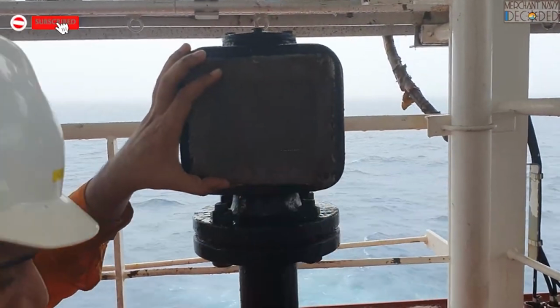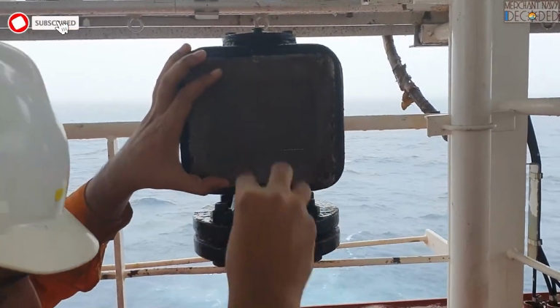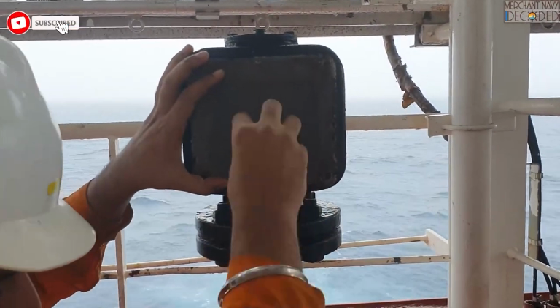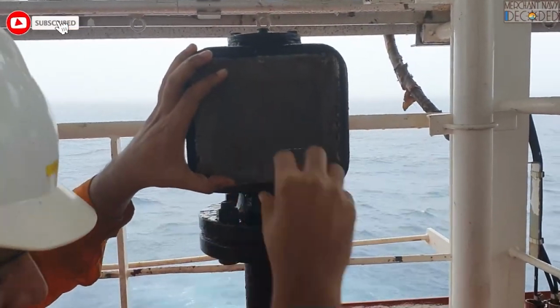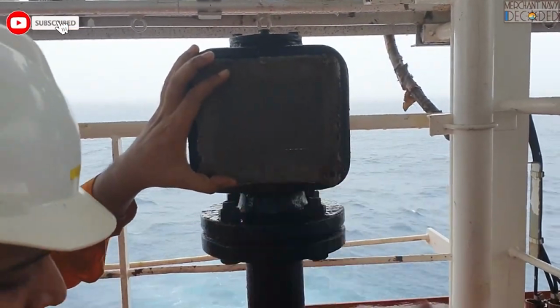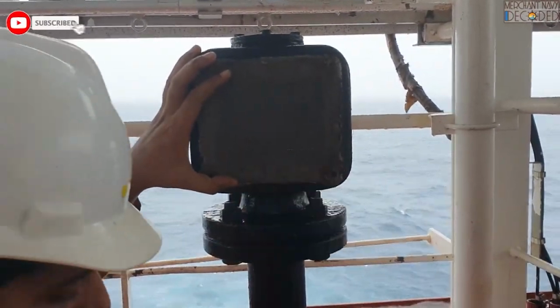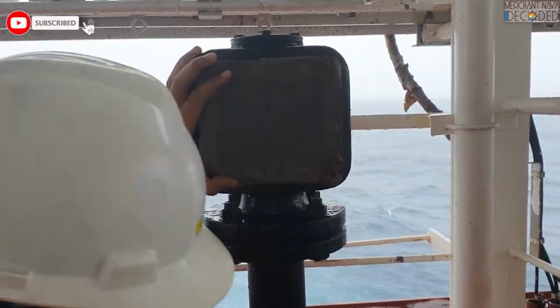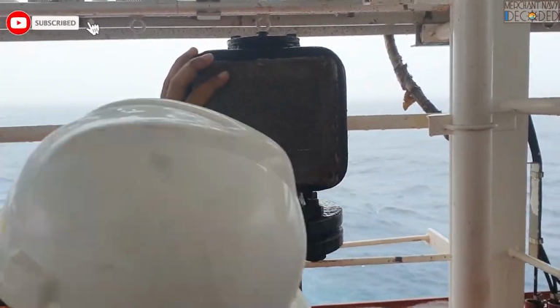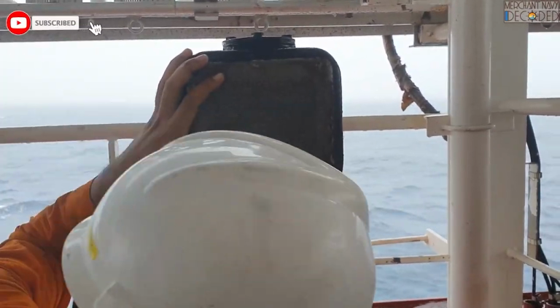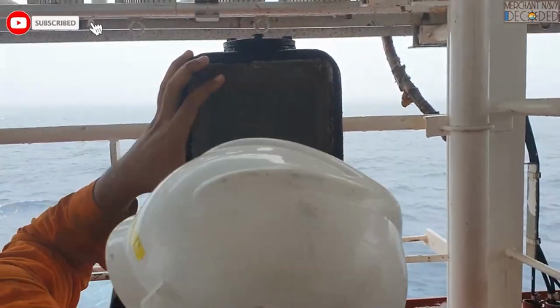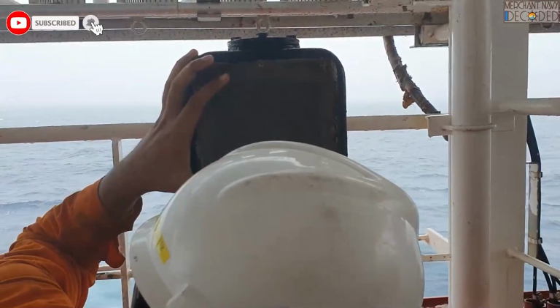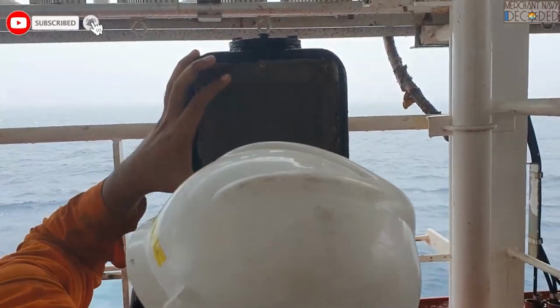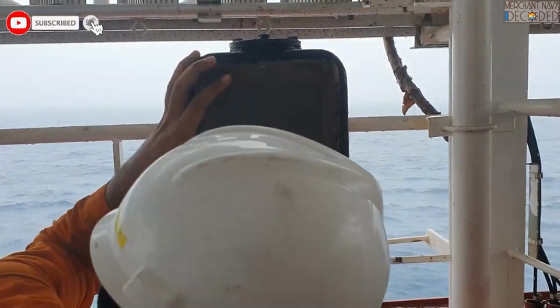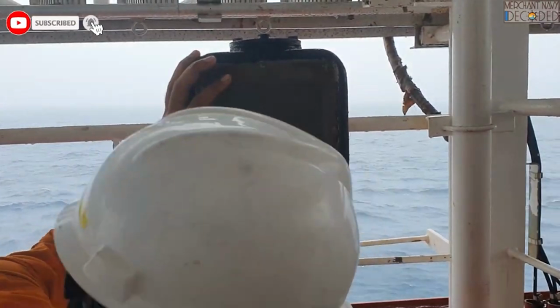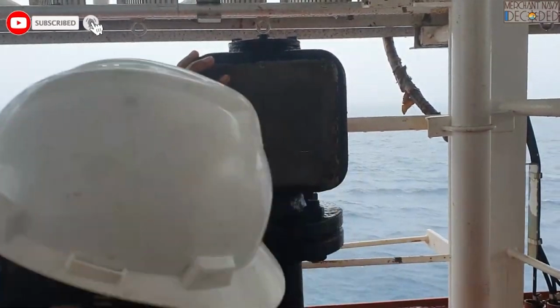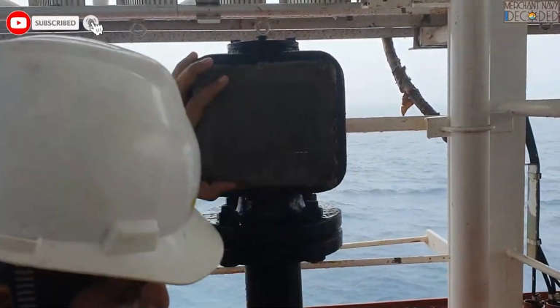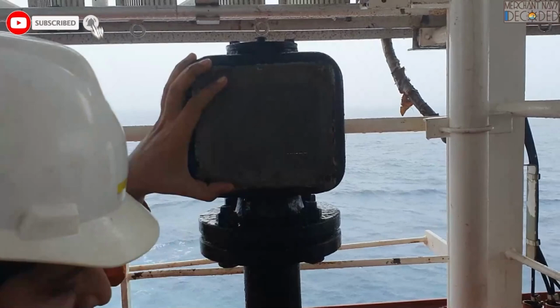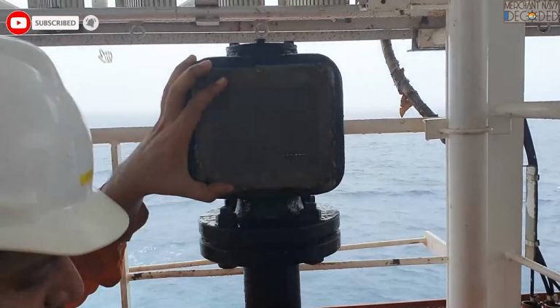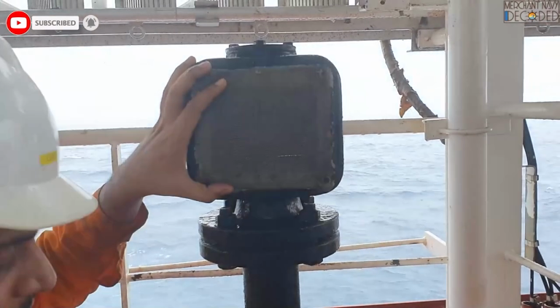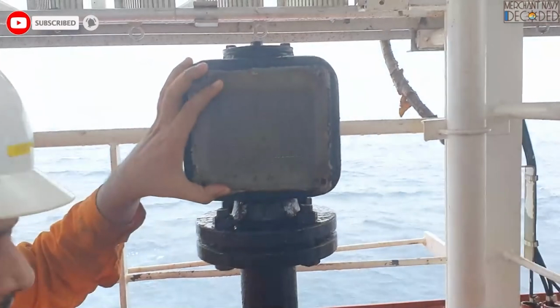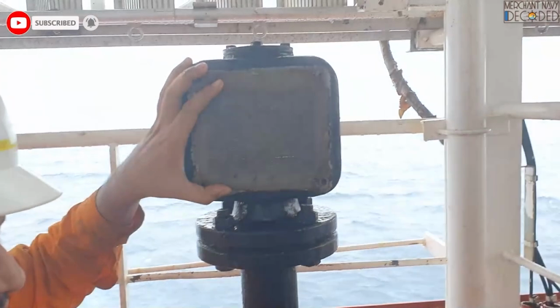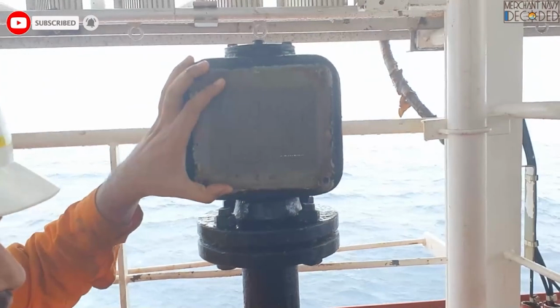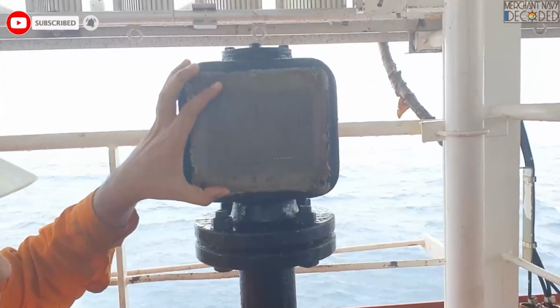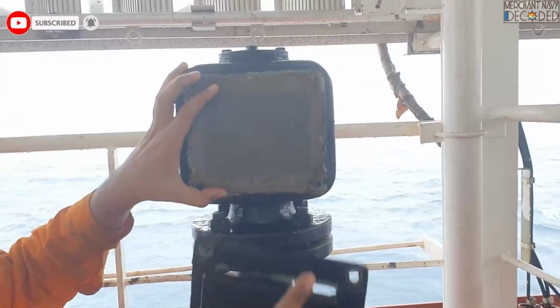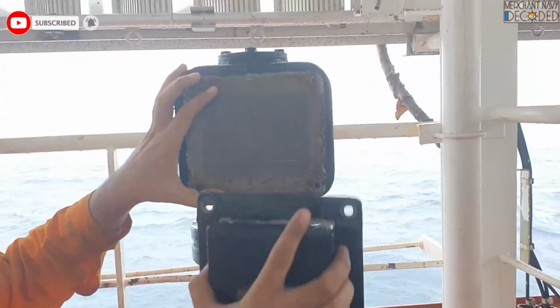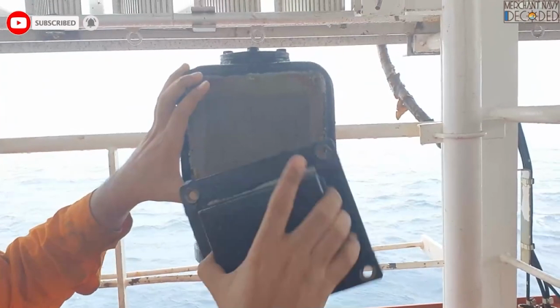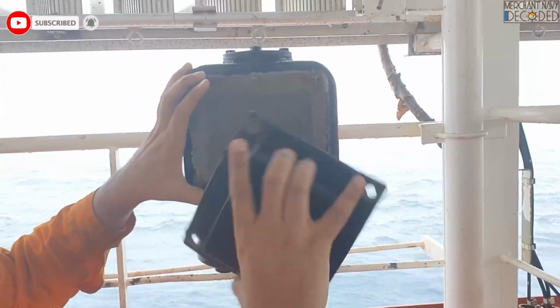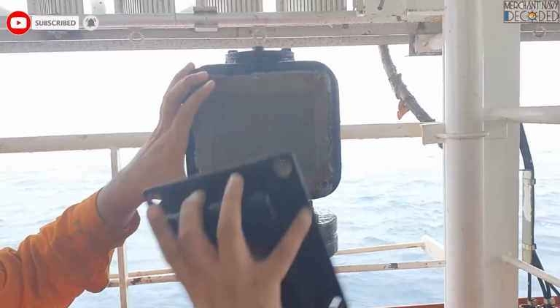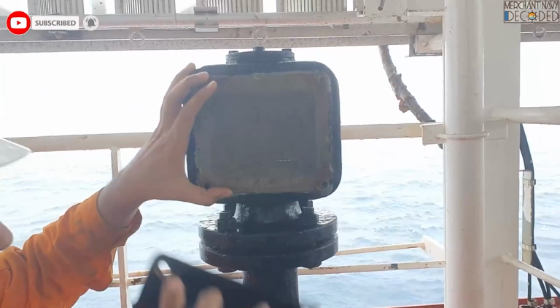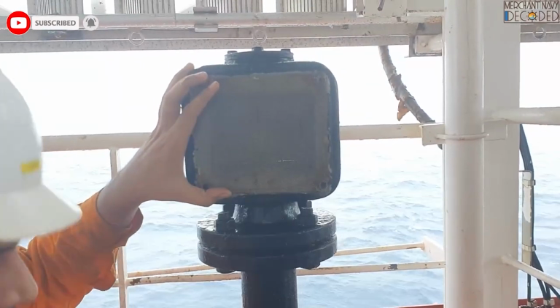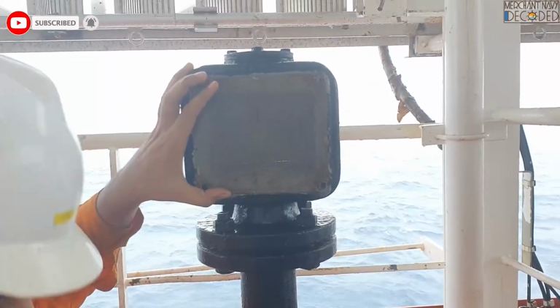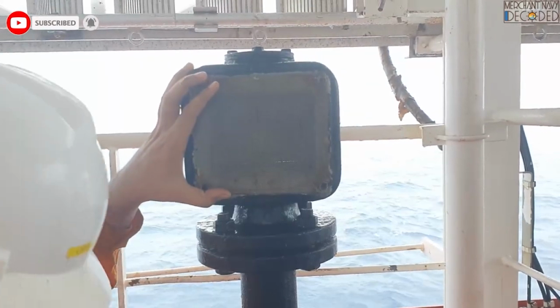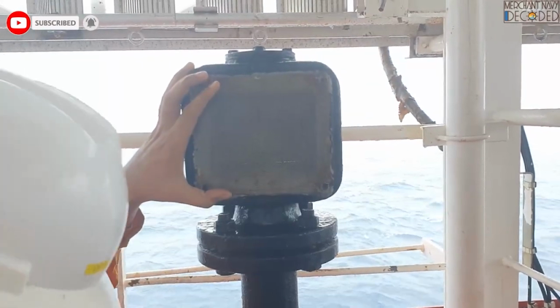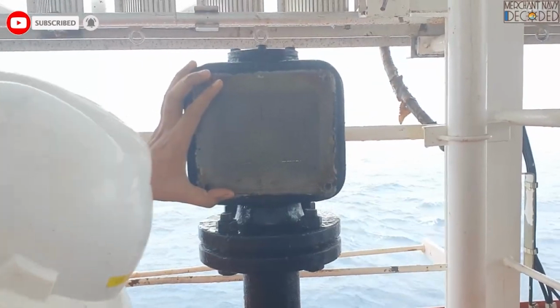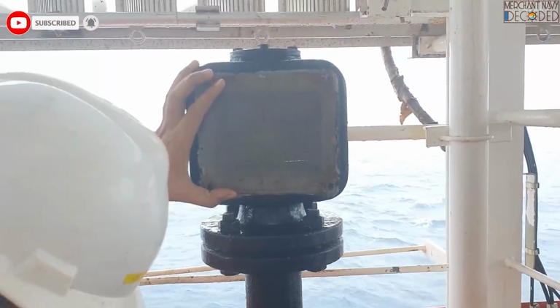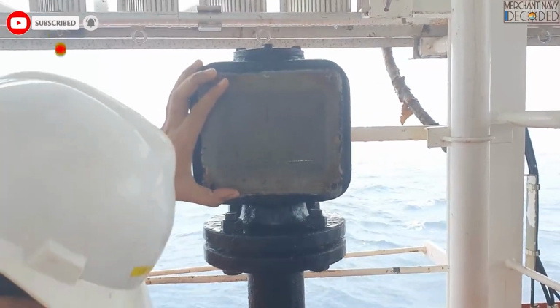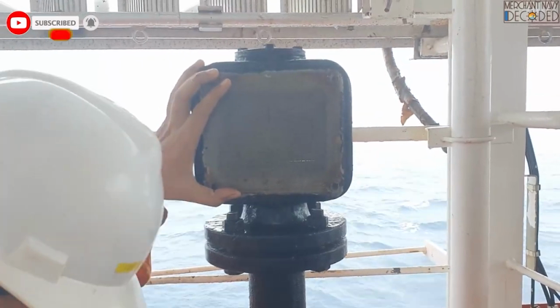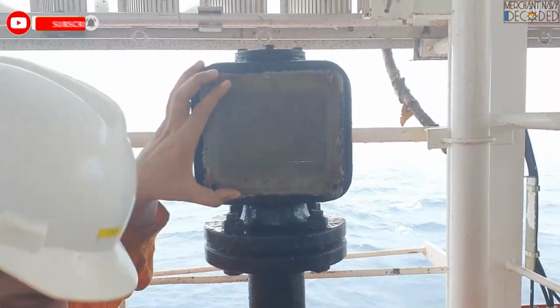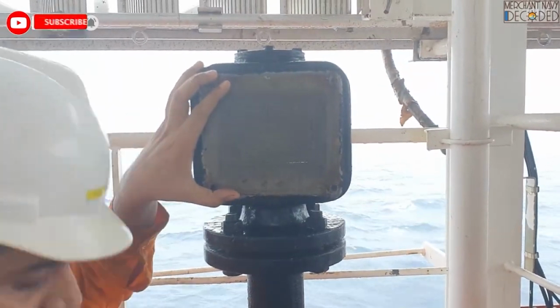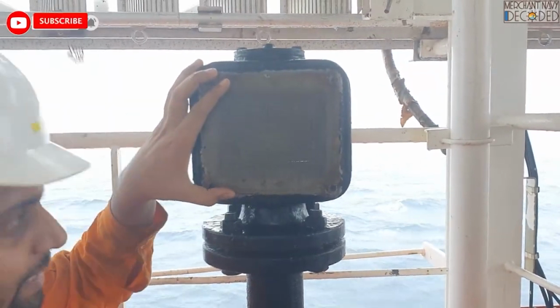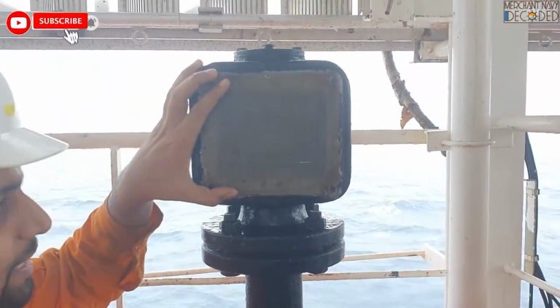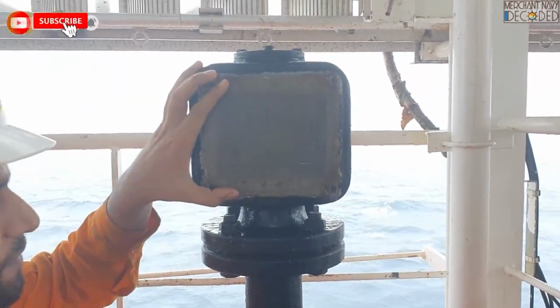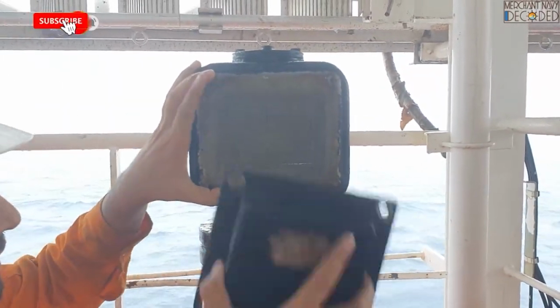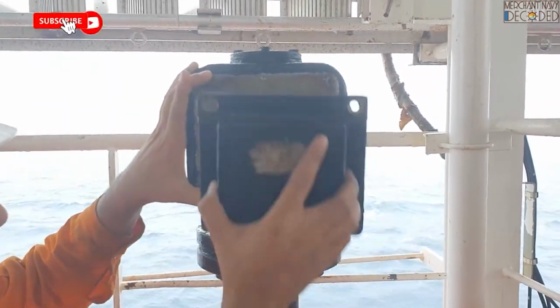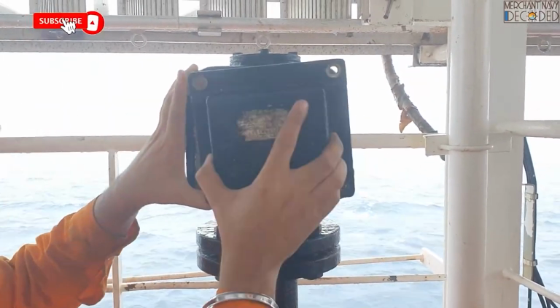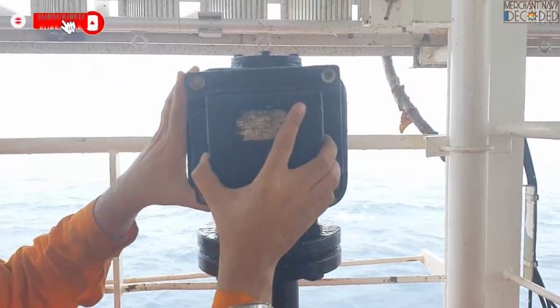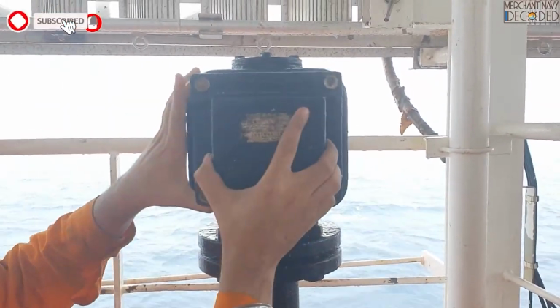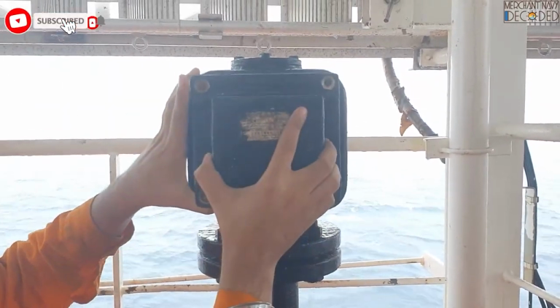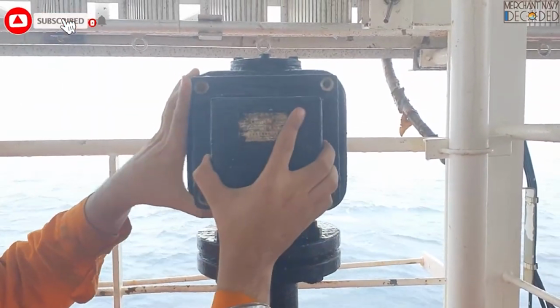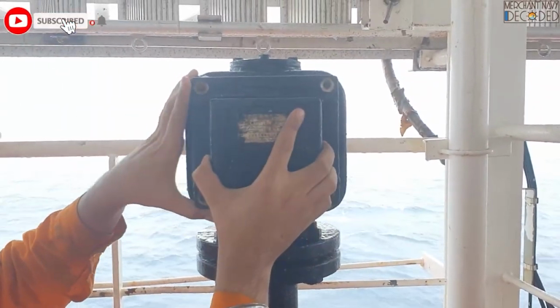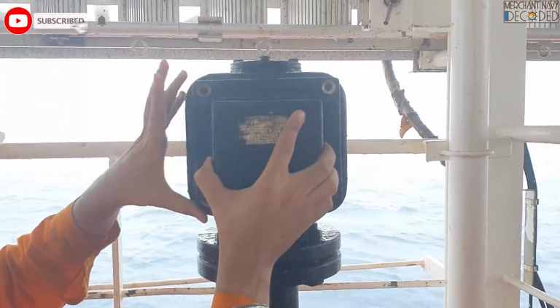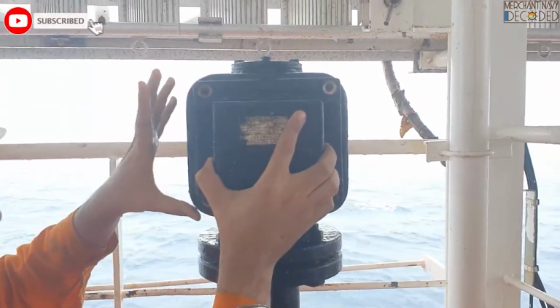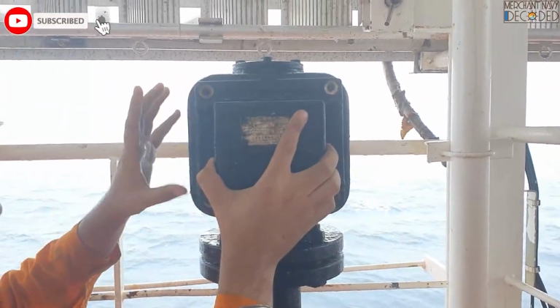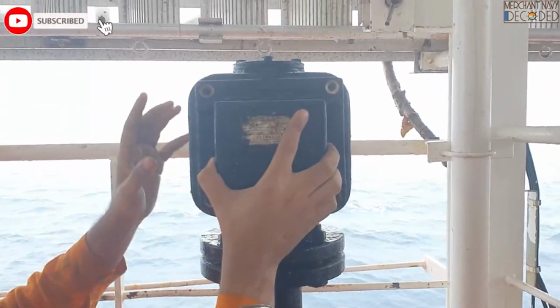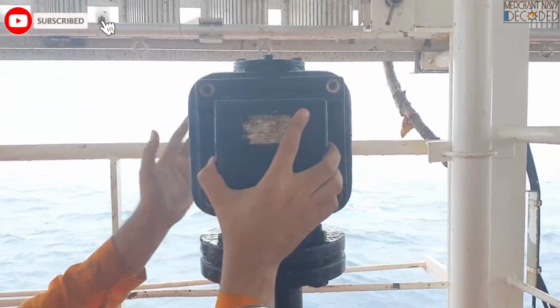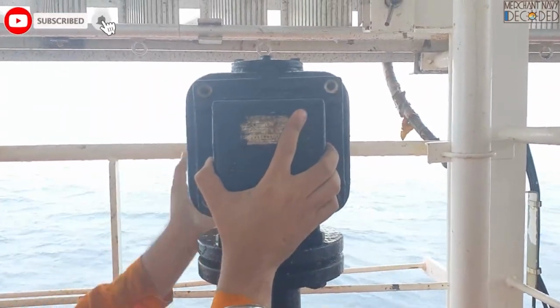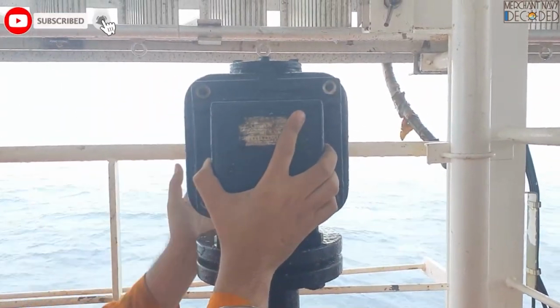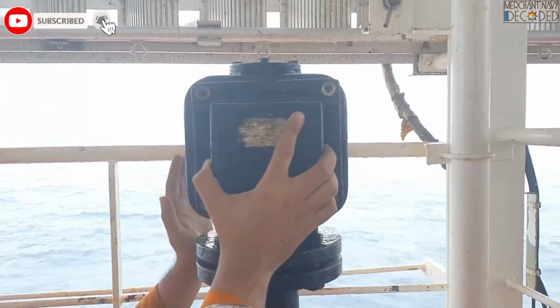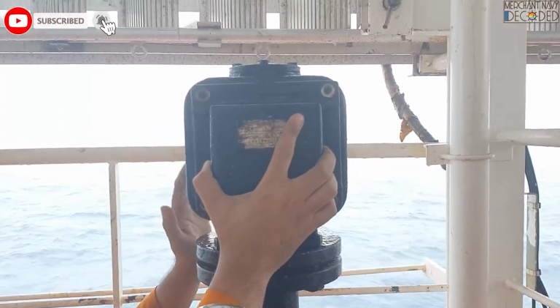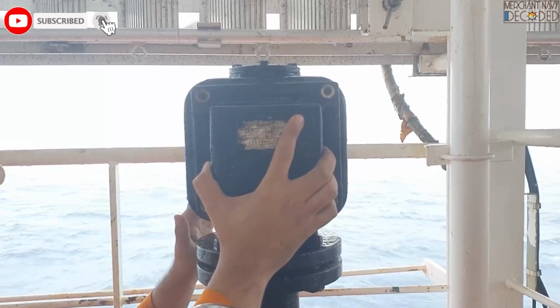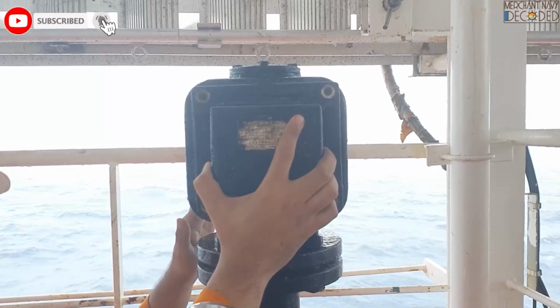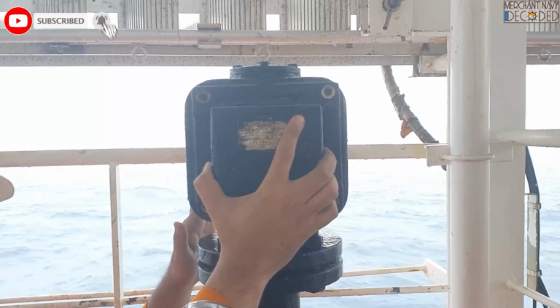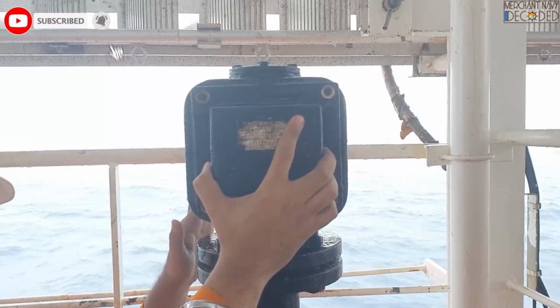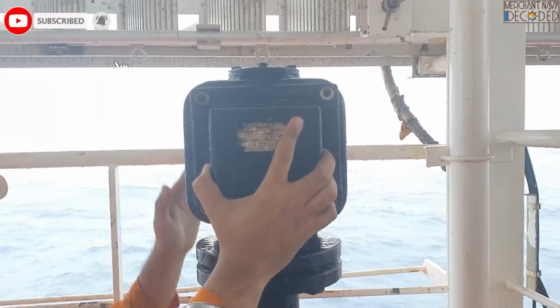The vapors go out and this cover is fitted over here on both sides. It is fitted like this on both sides.